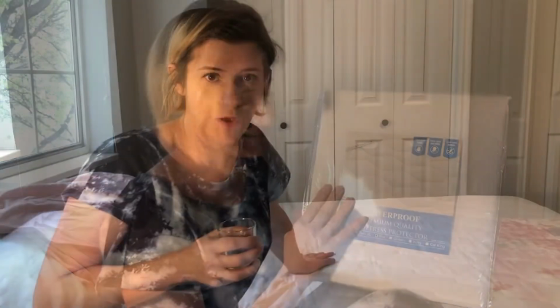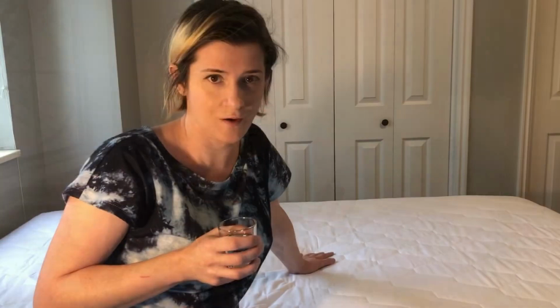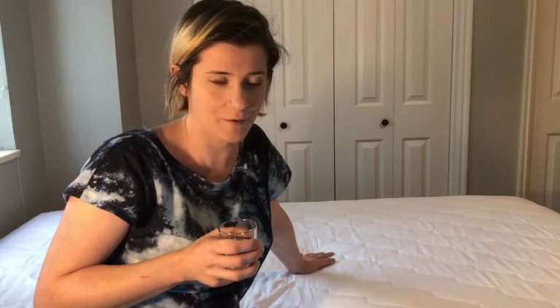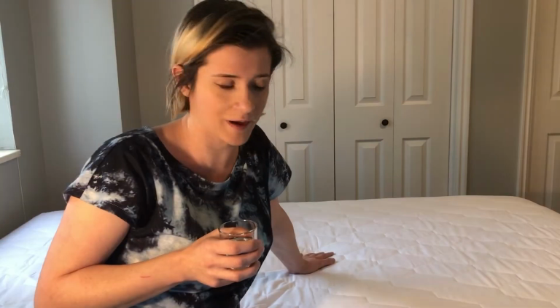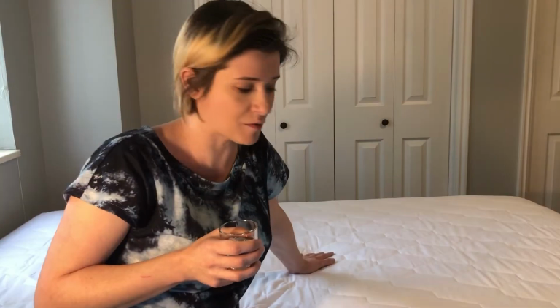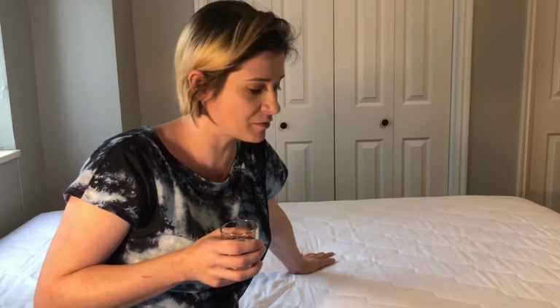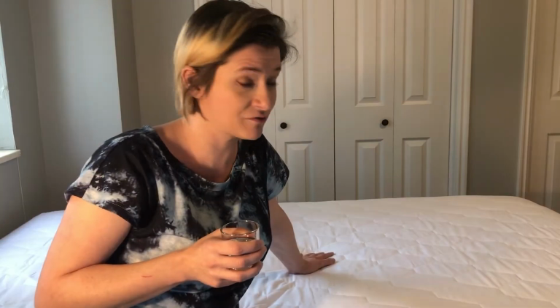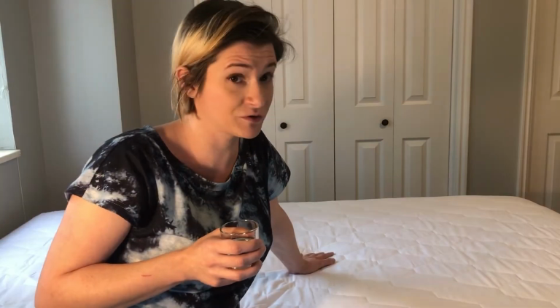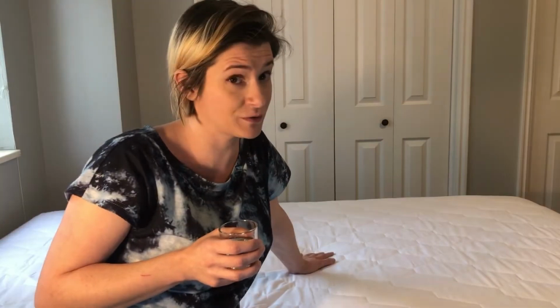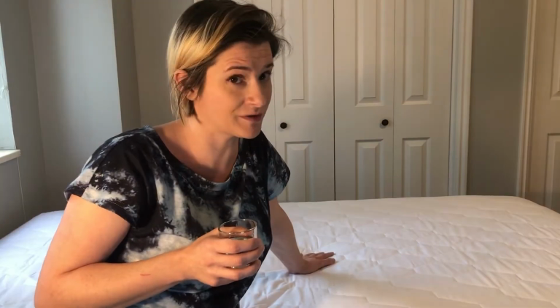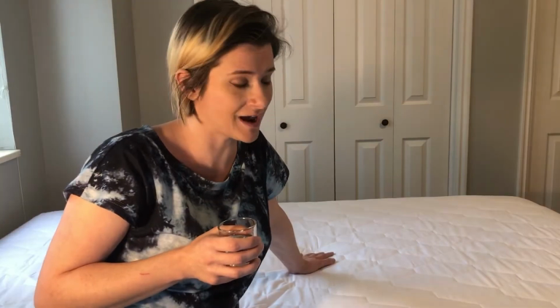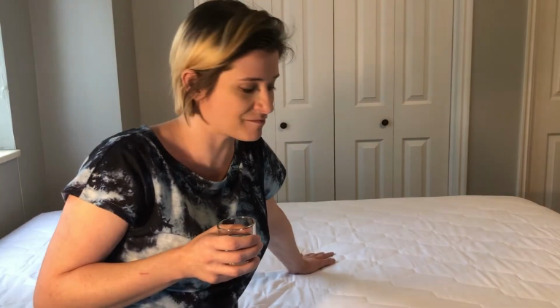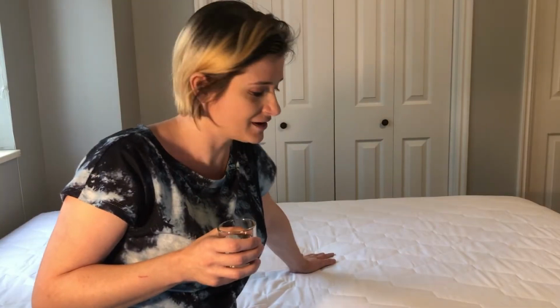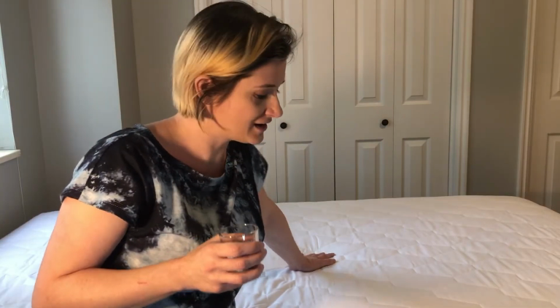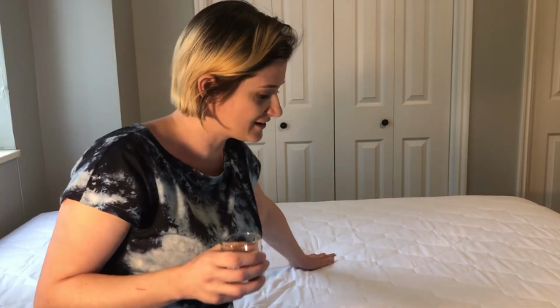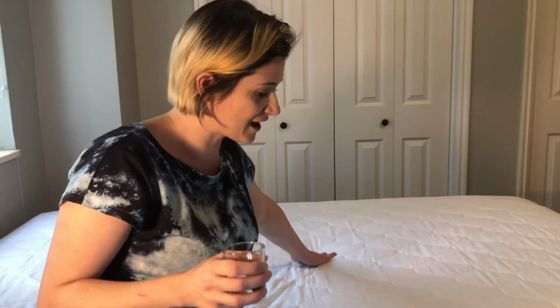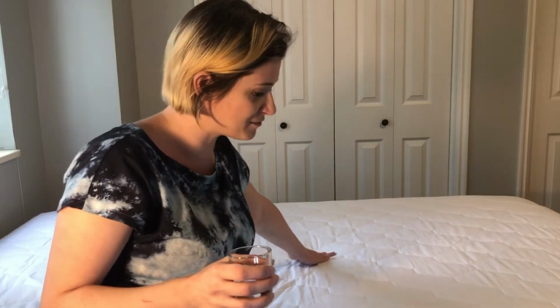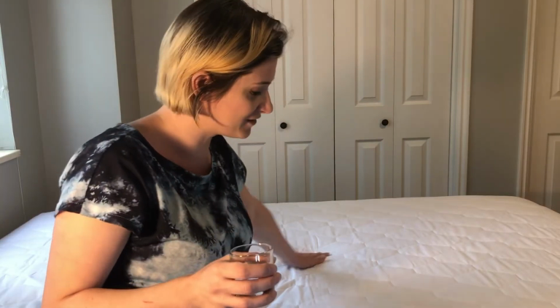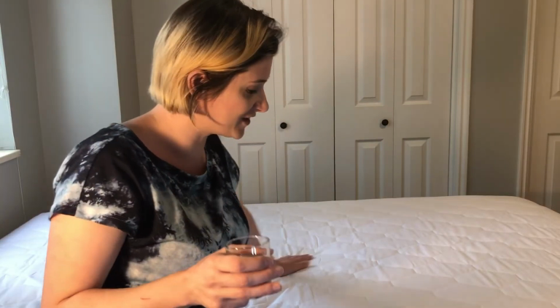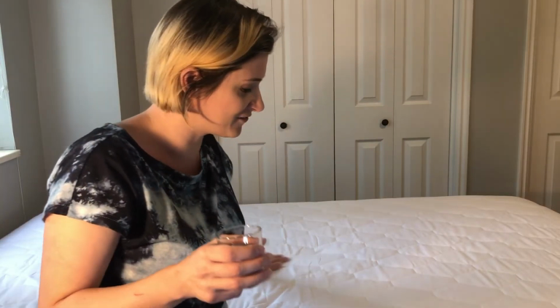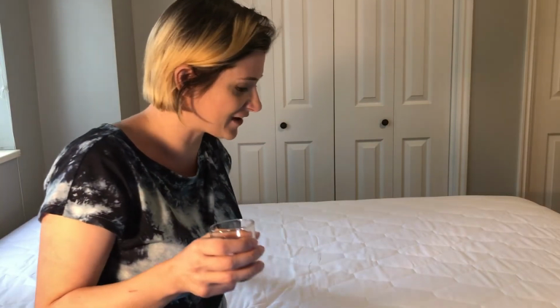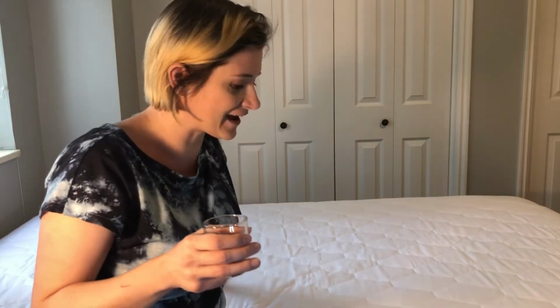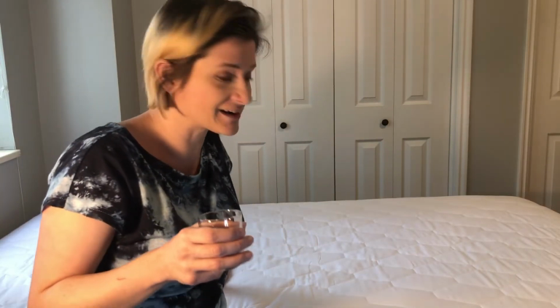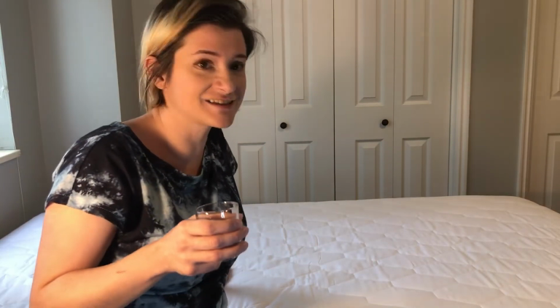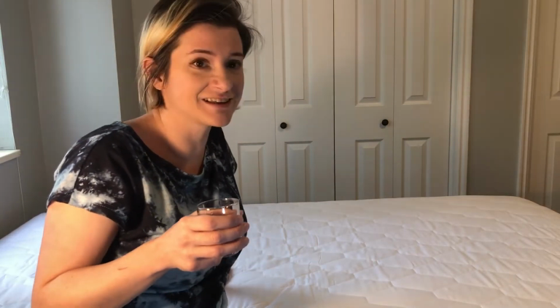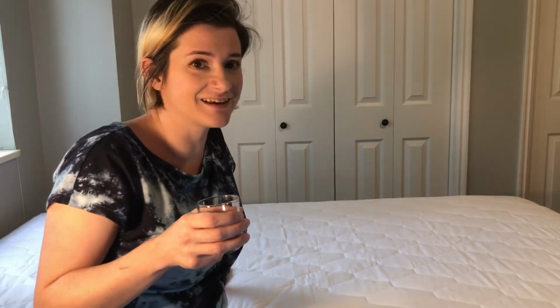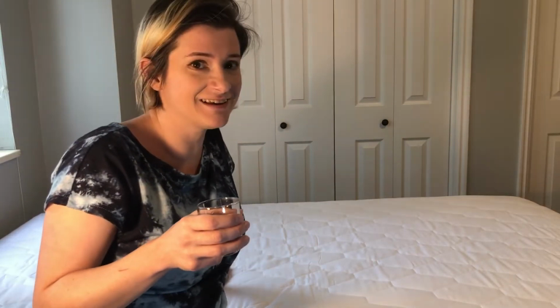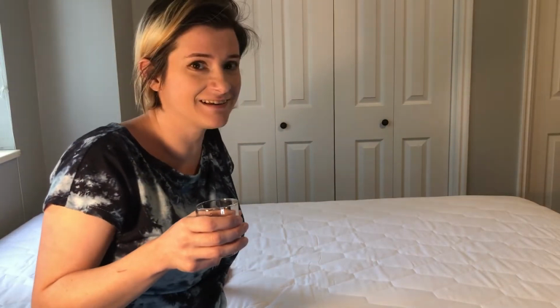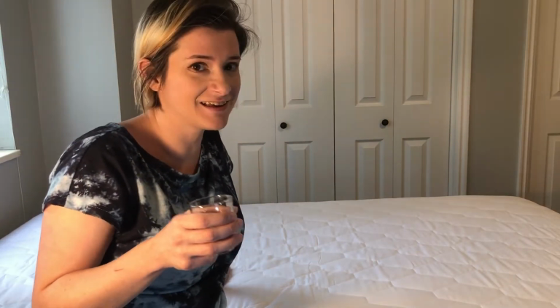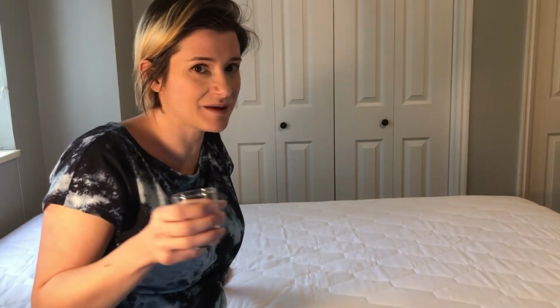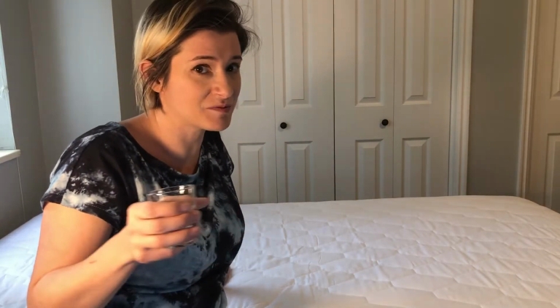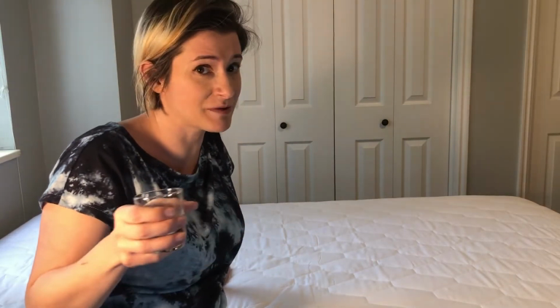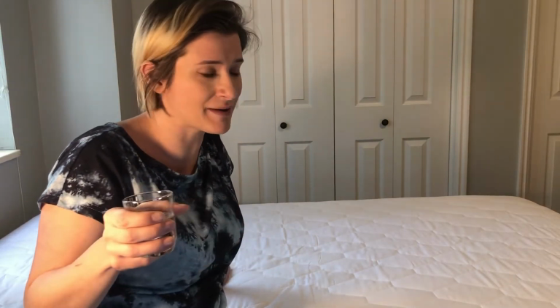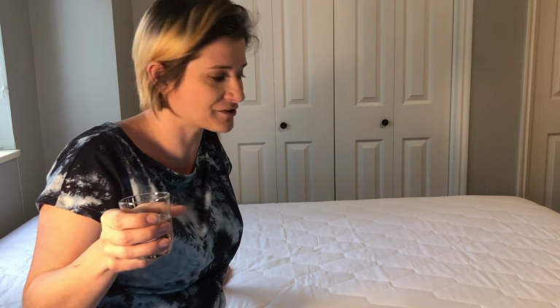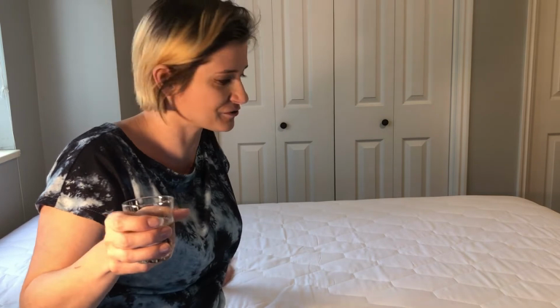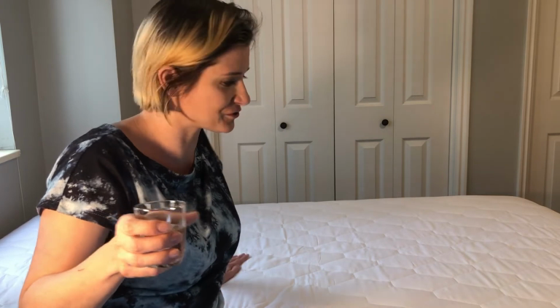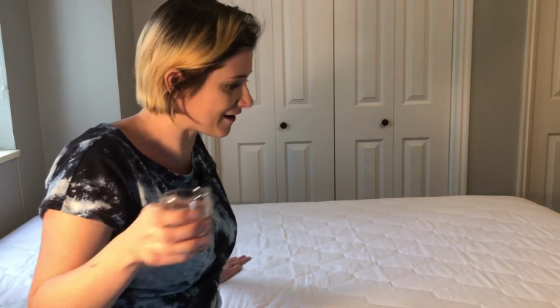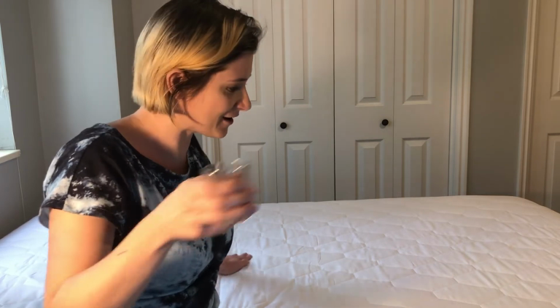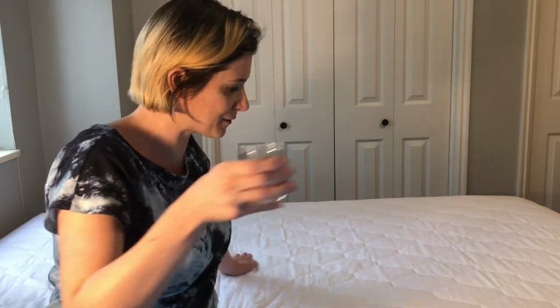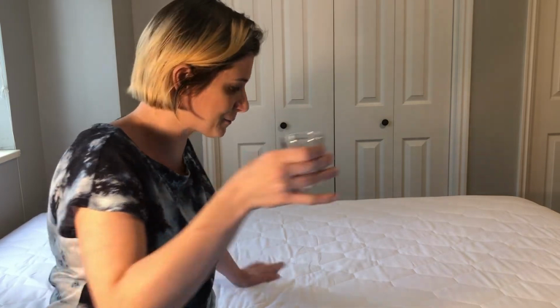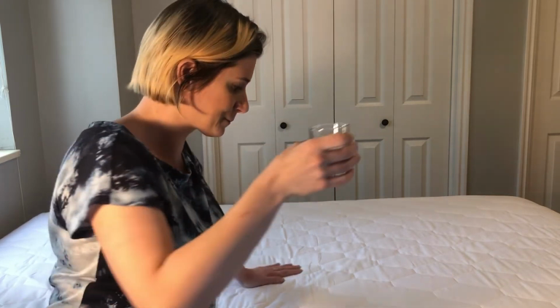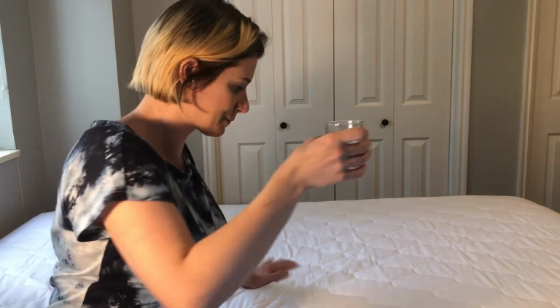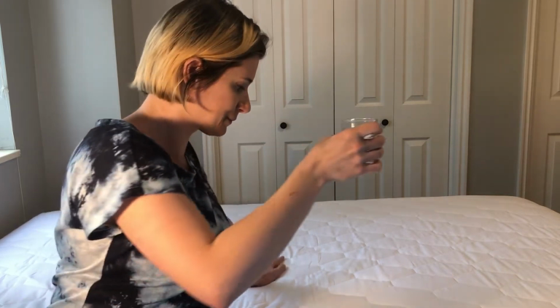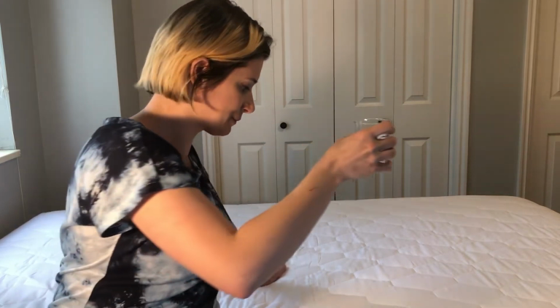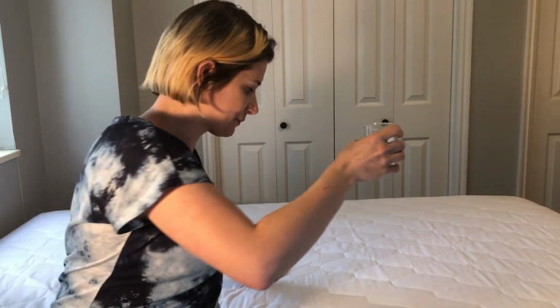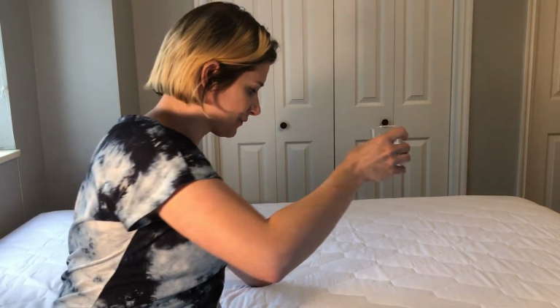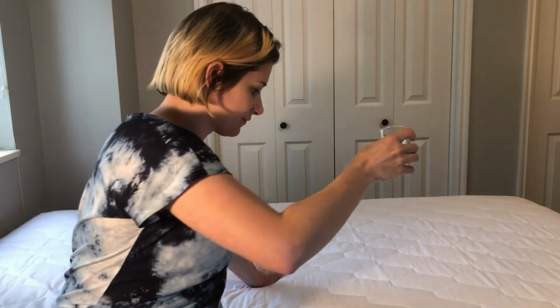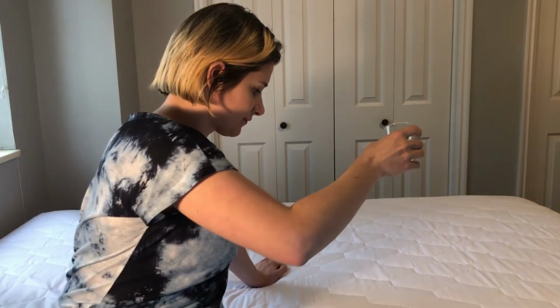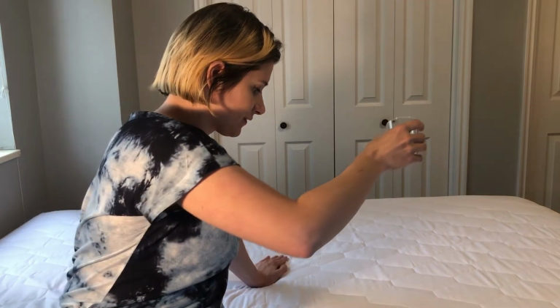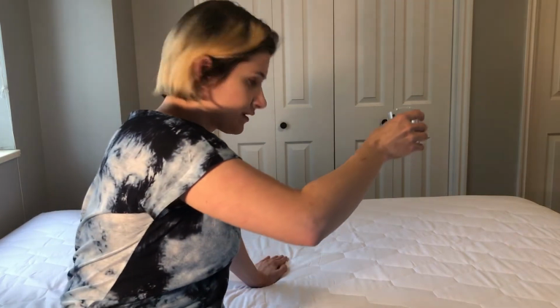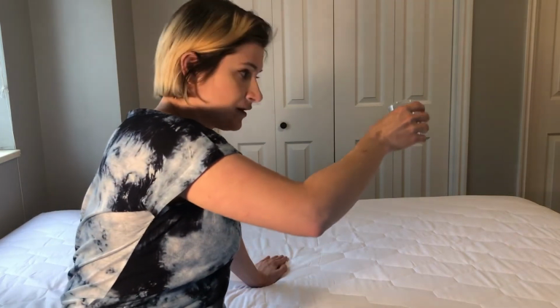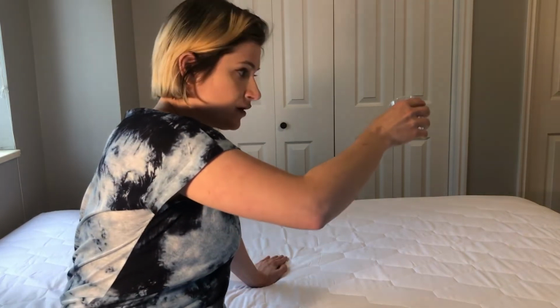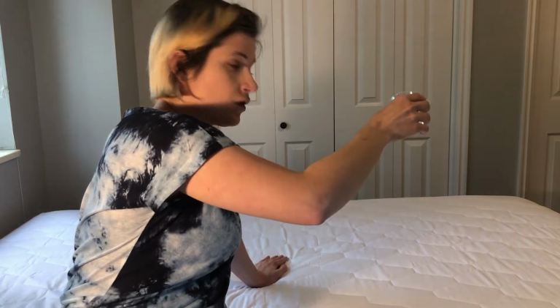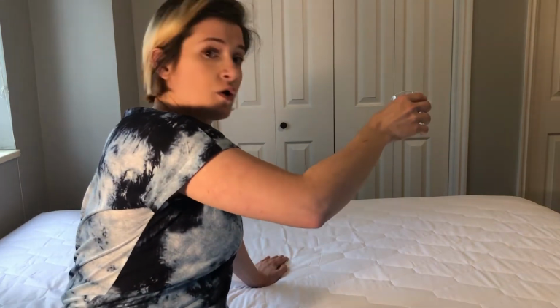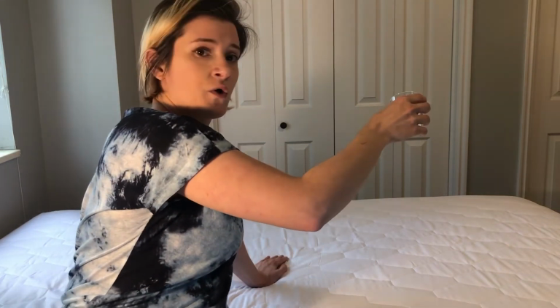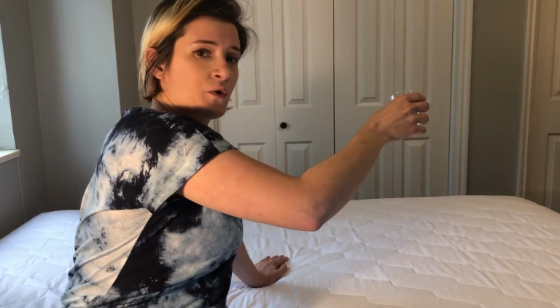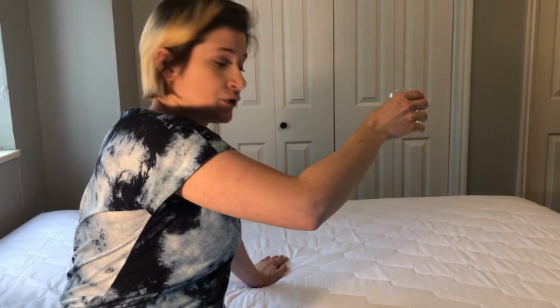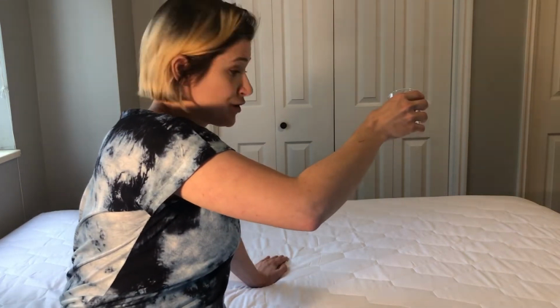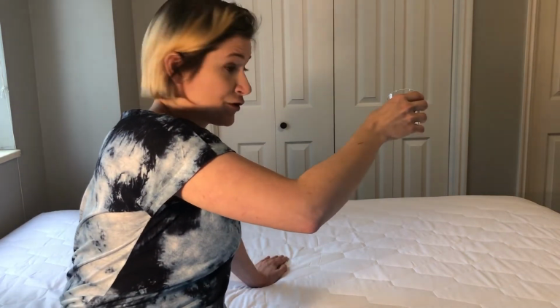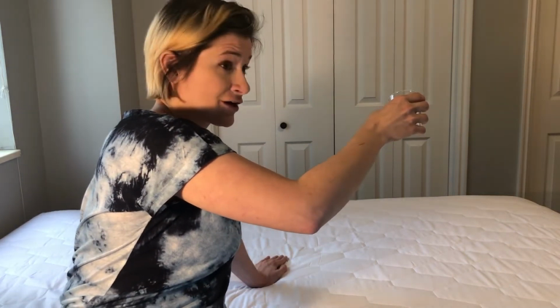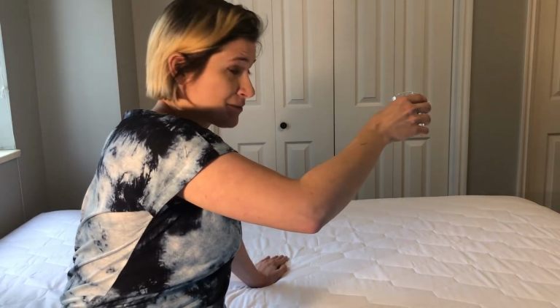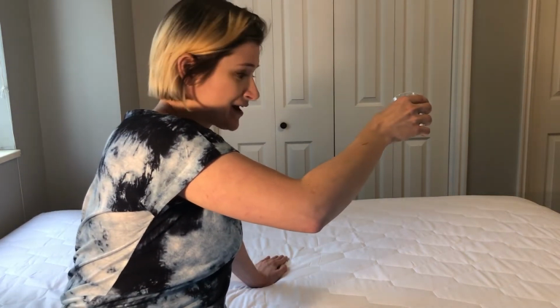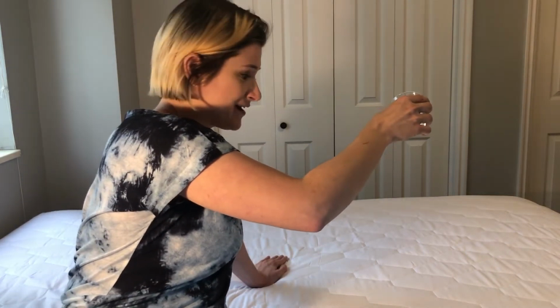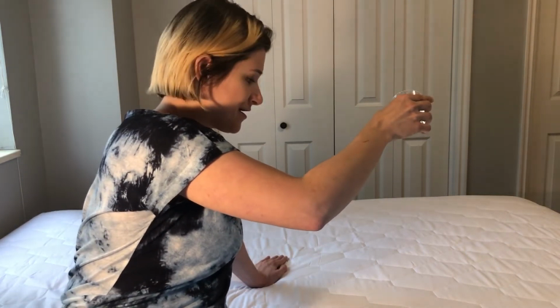Okay, moment of truth time. Time to see if it actually keeps my mattress dry. No turning back now.